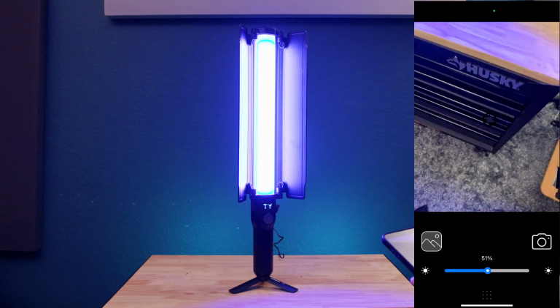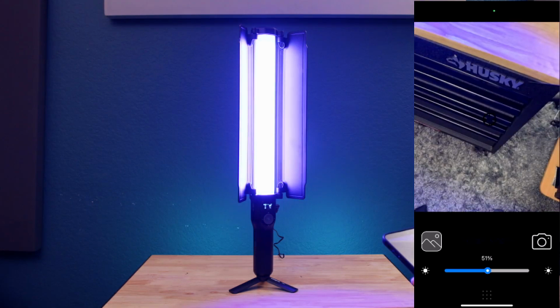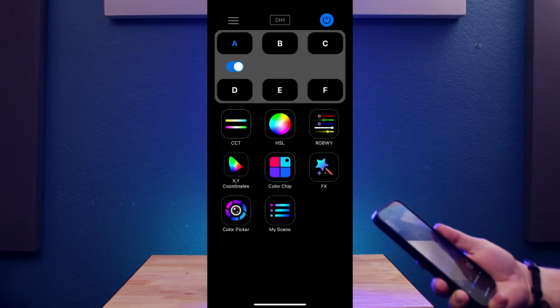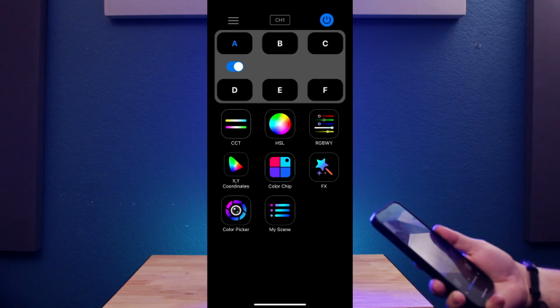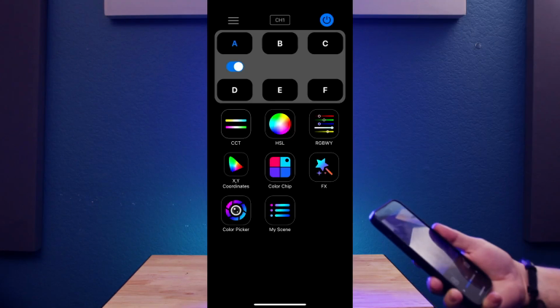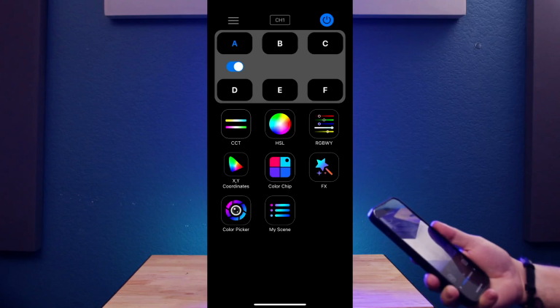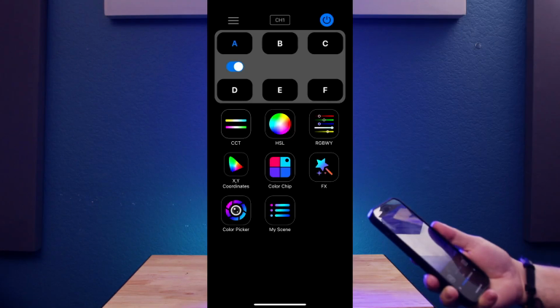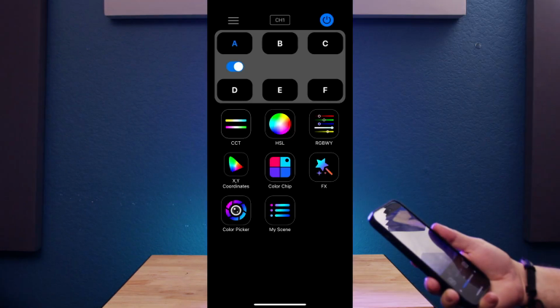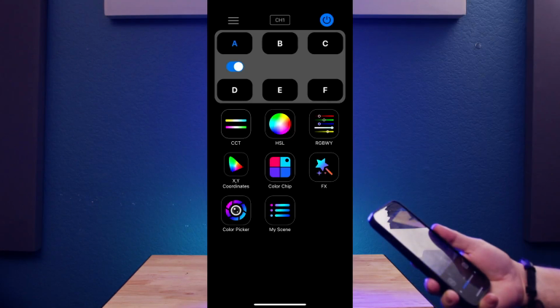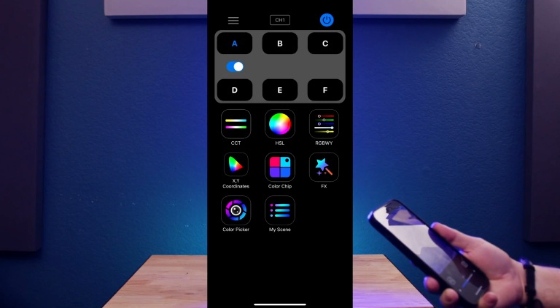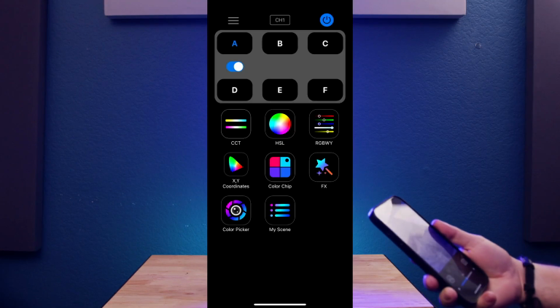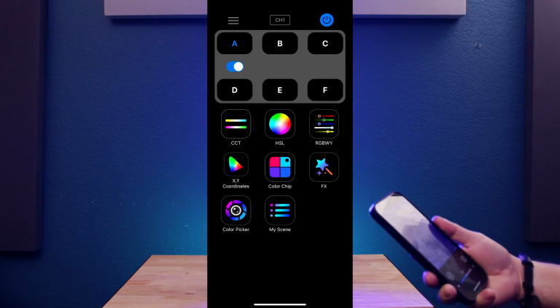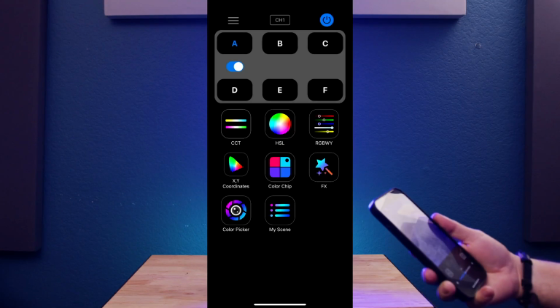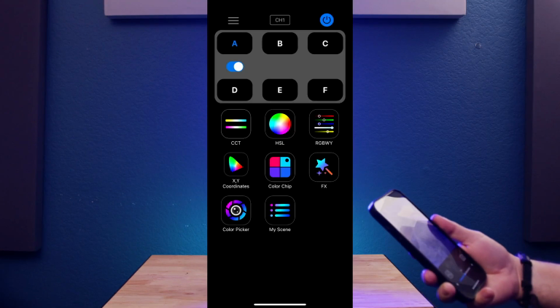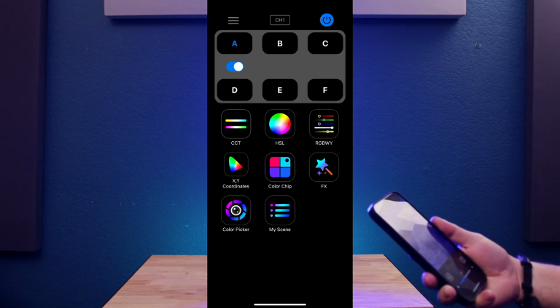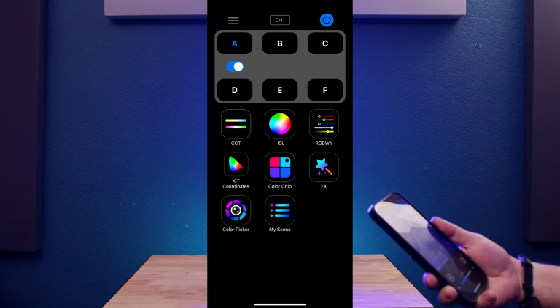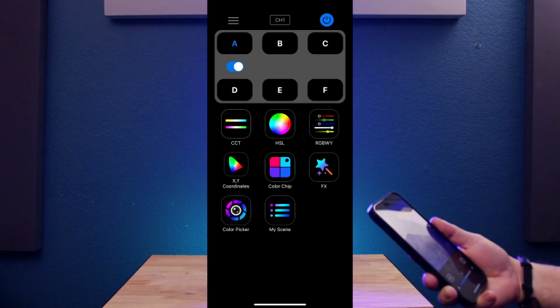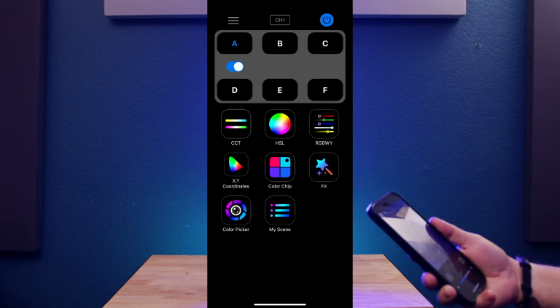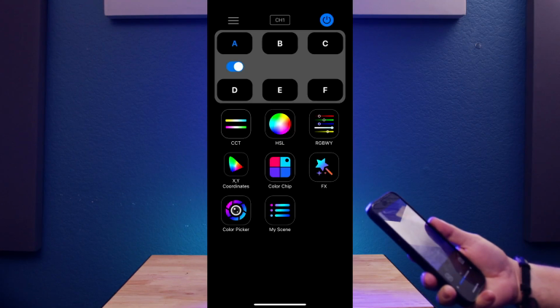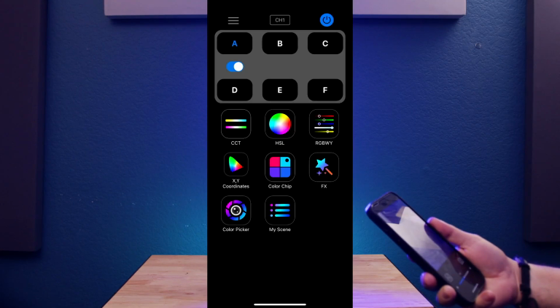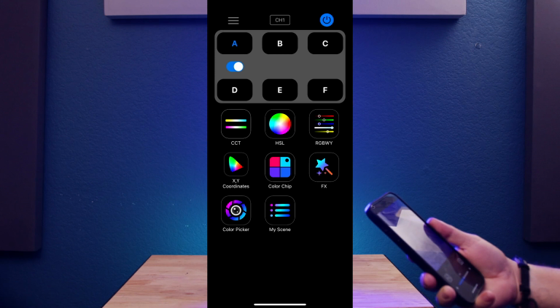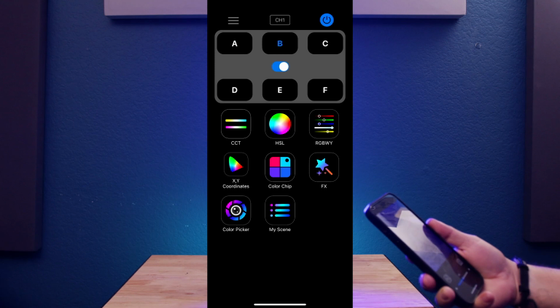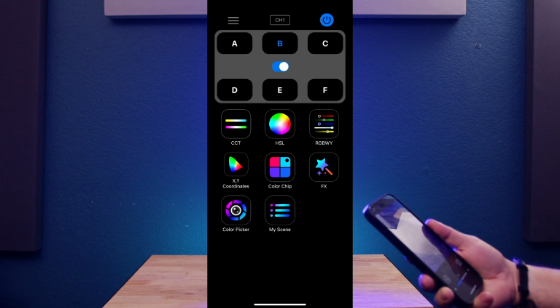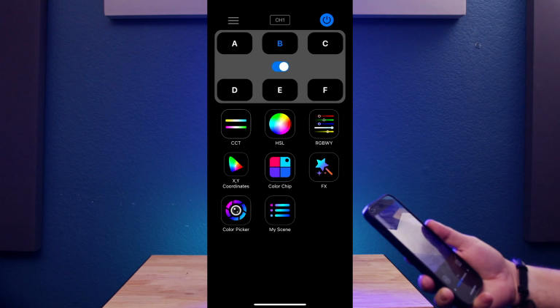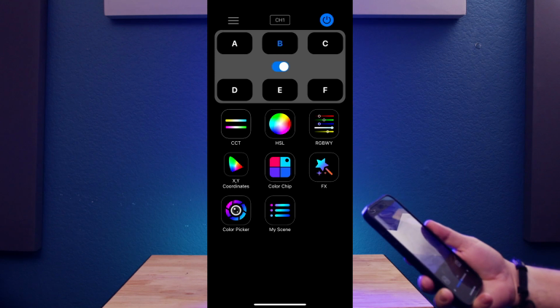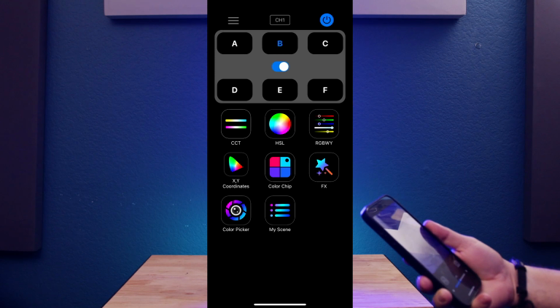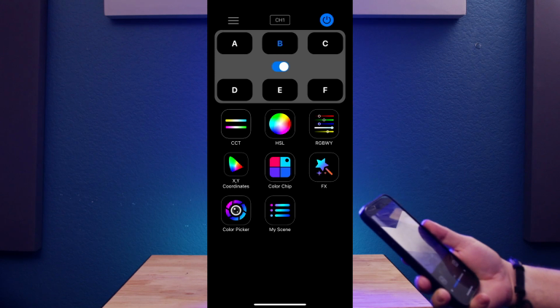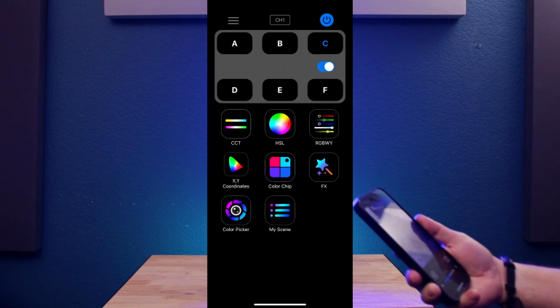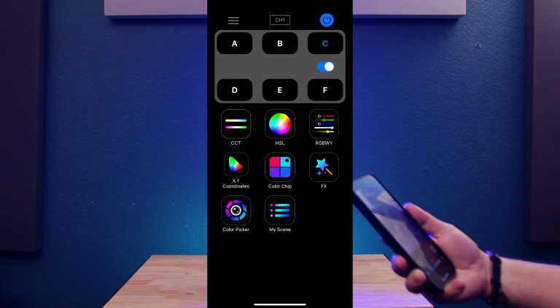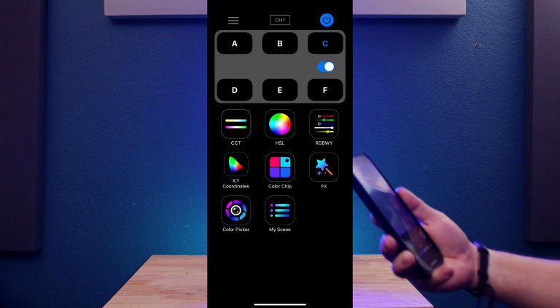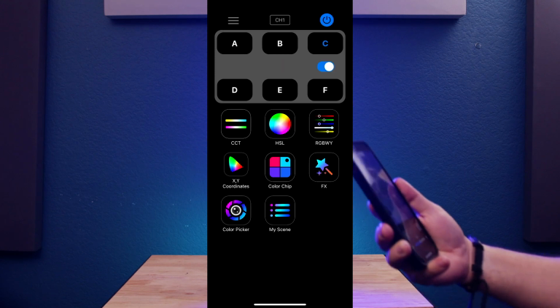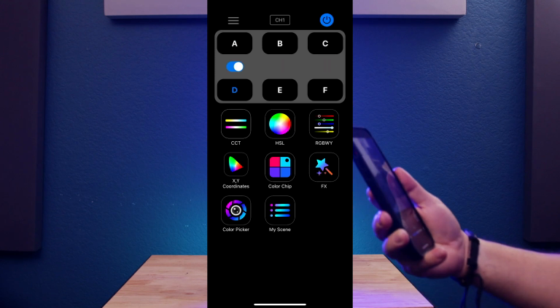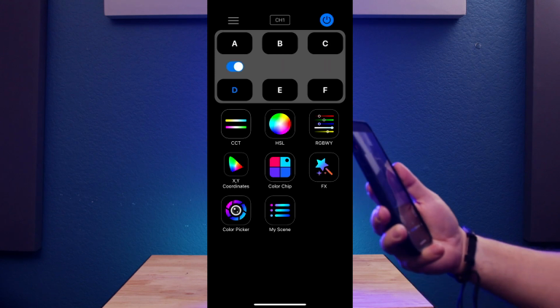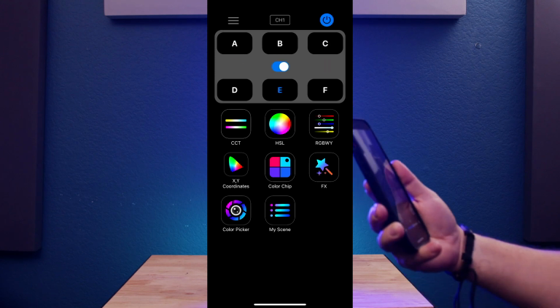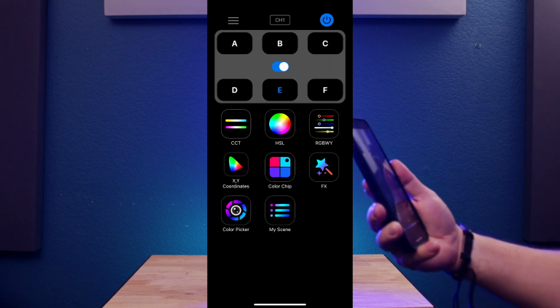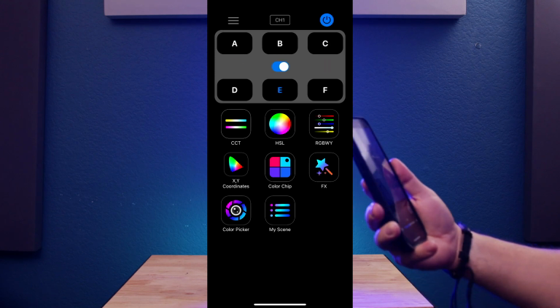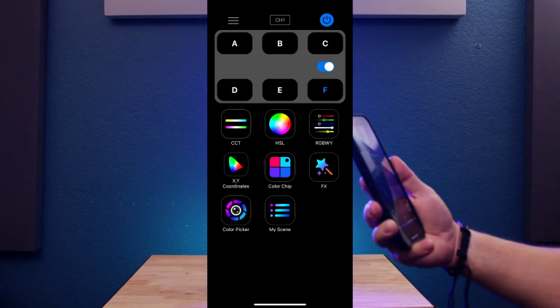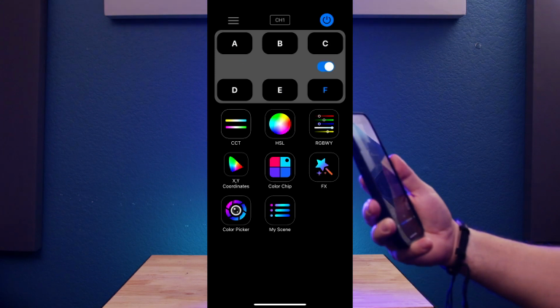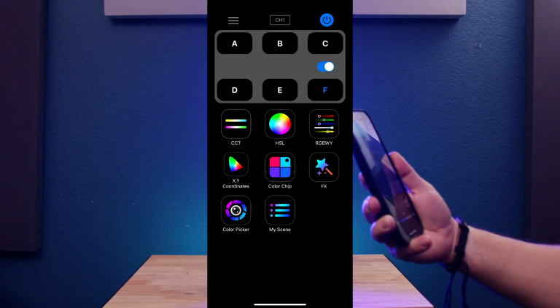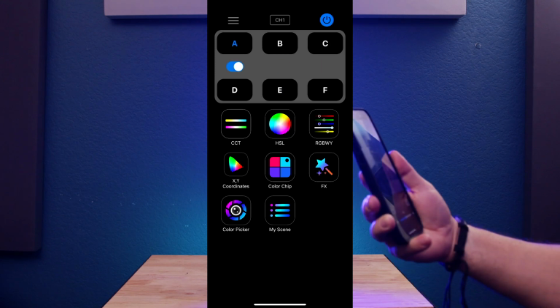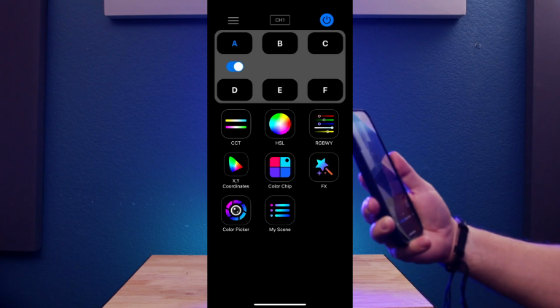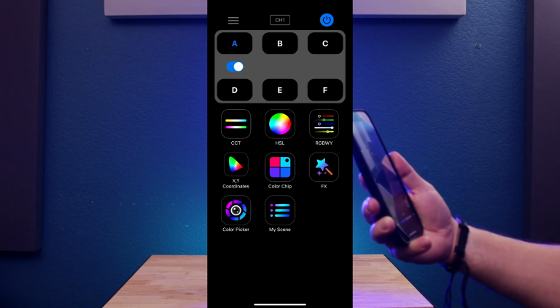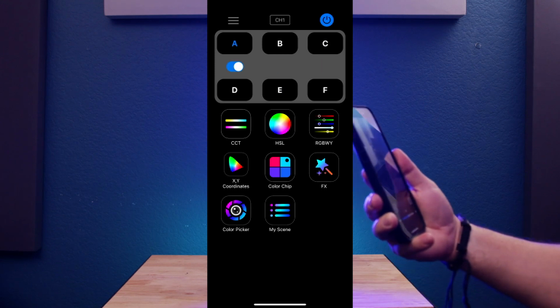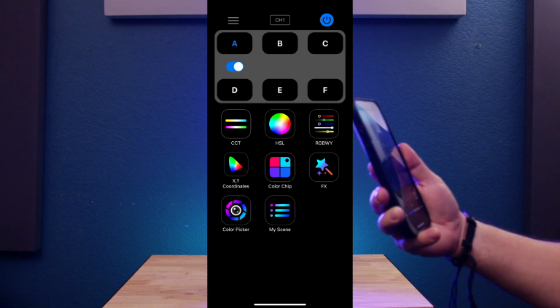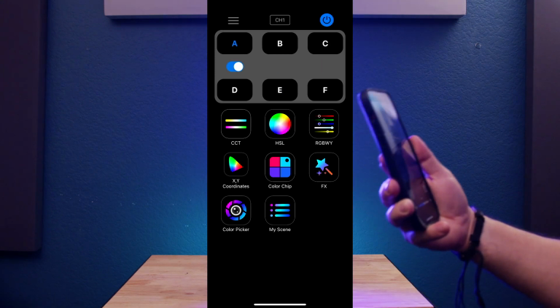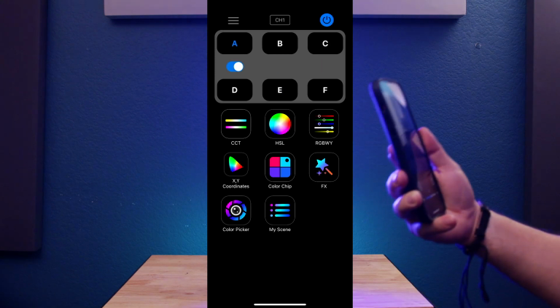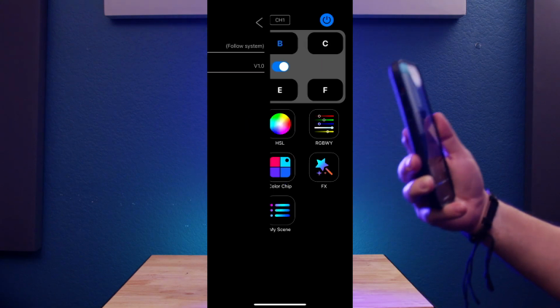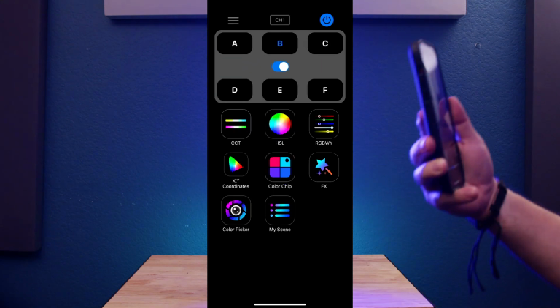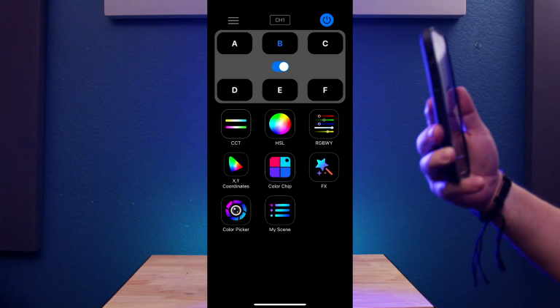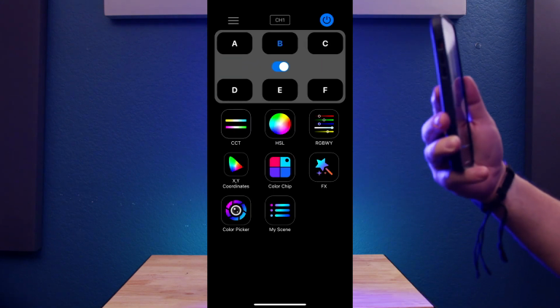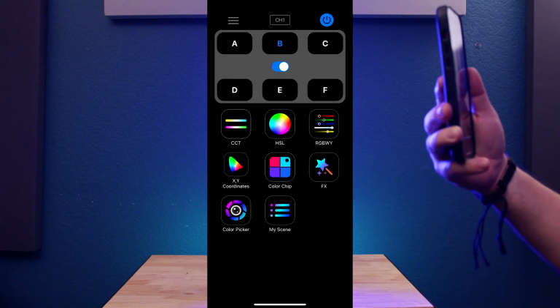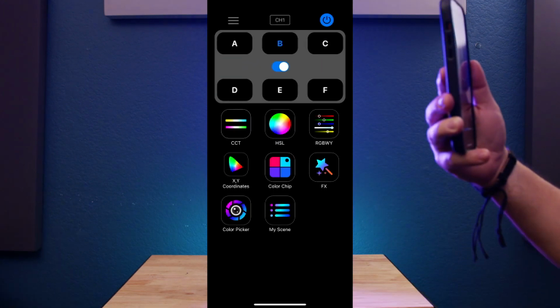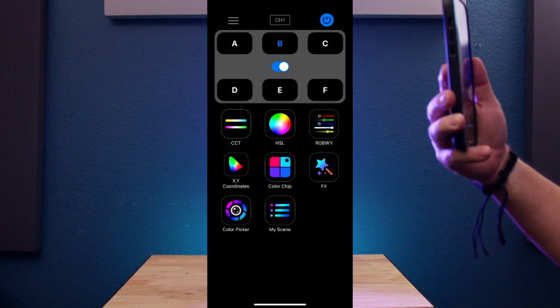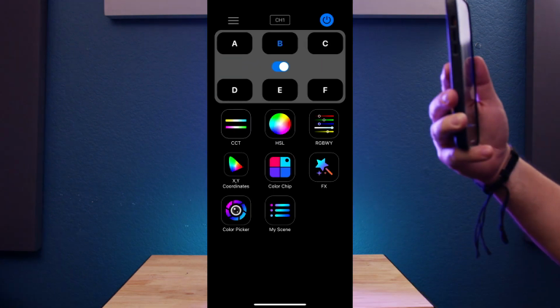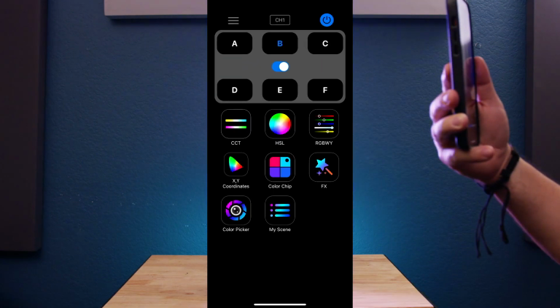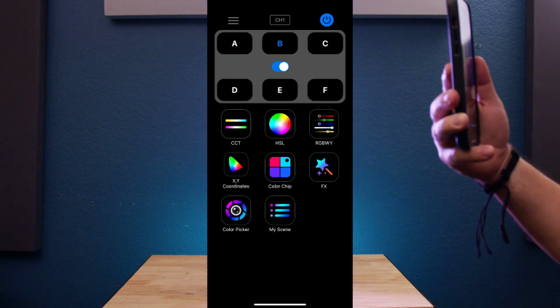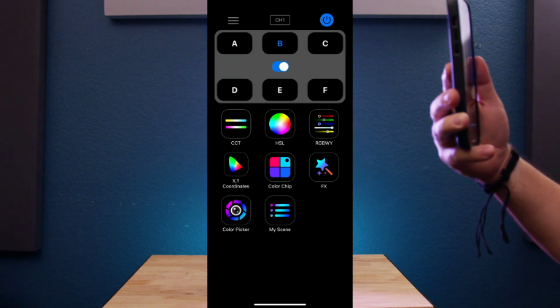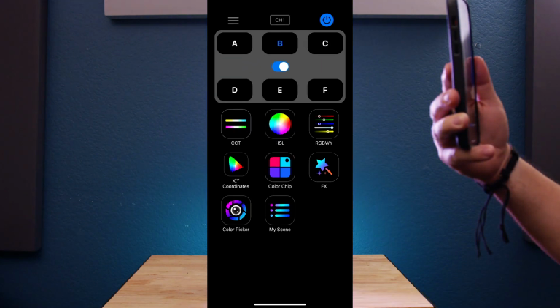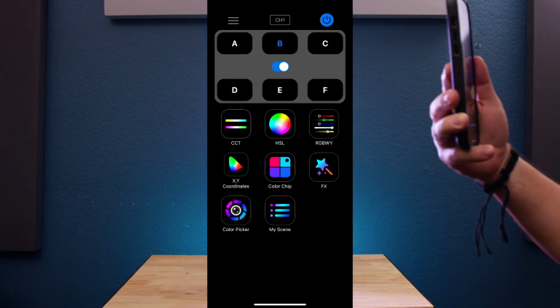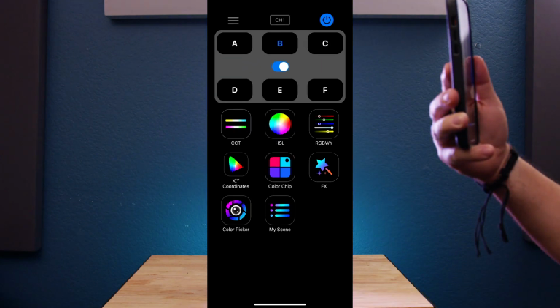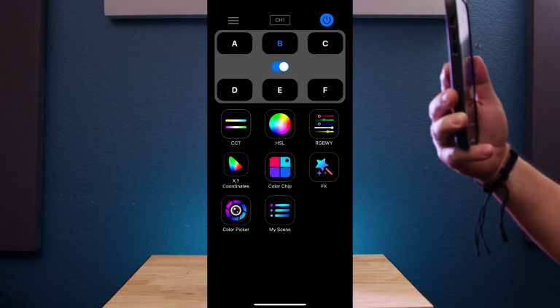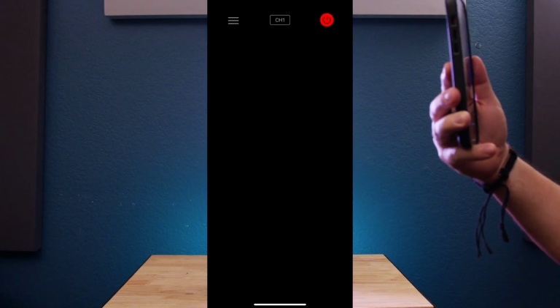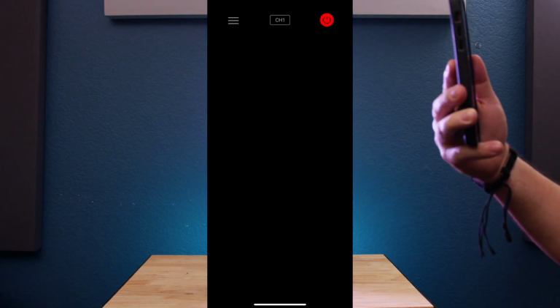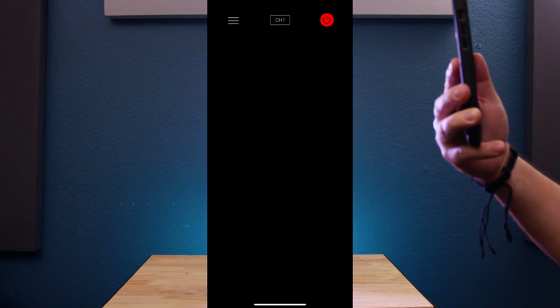You can also create scenes and add up to 6 lights that you can control with the application, and also turn them off.